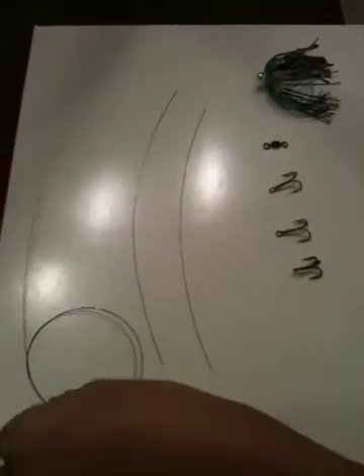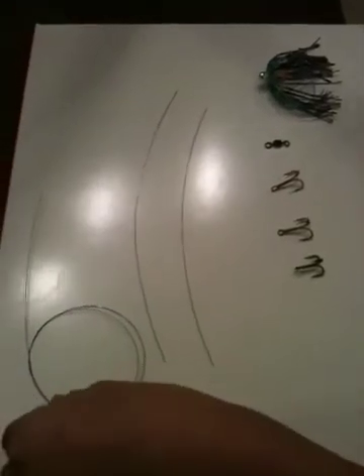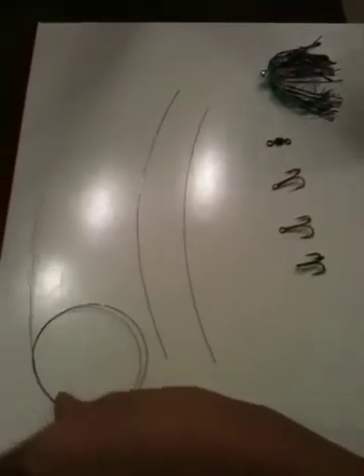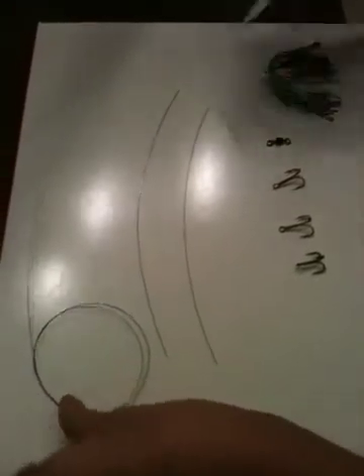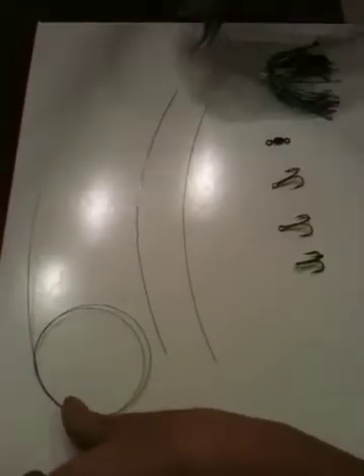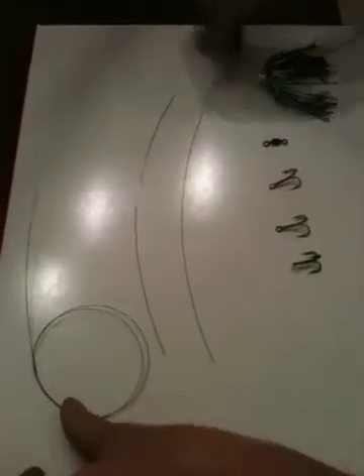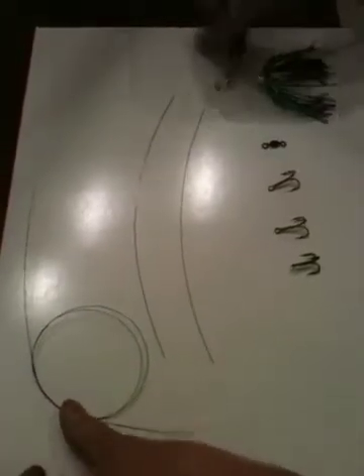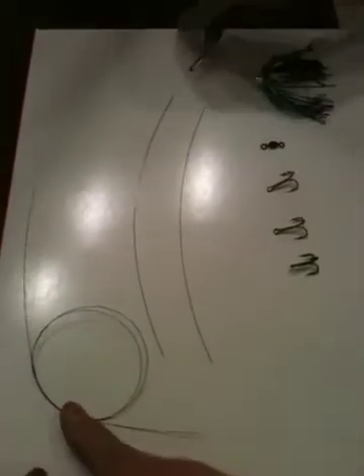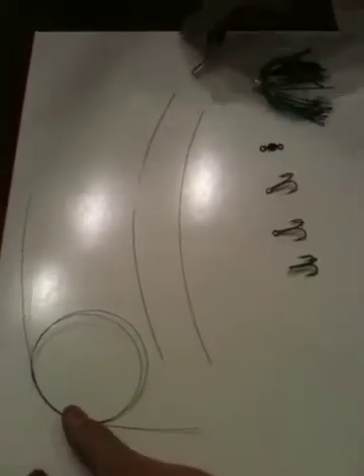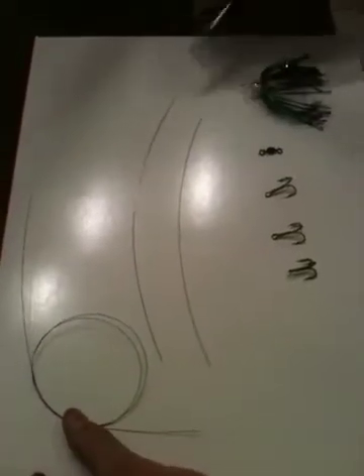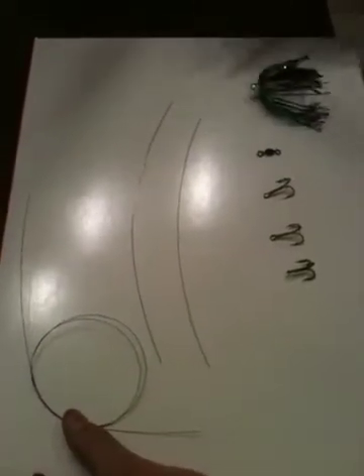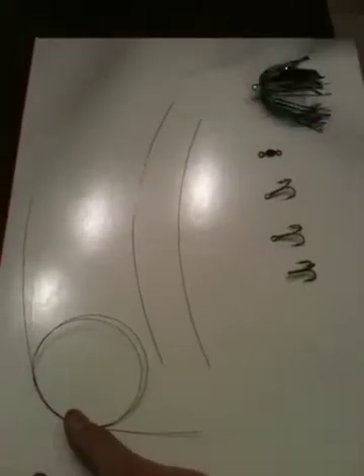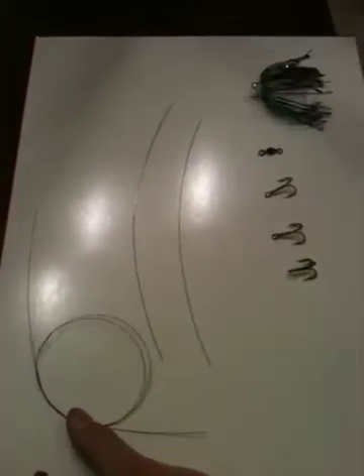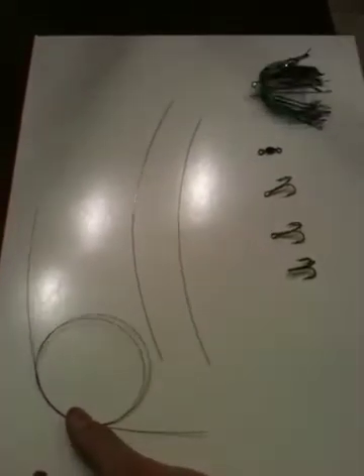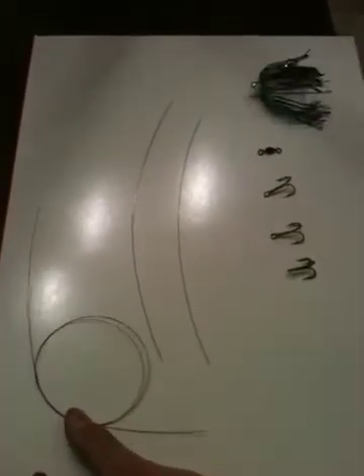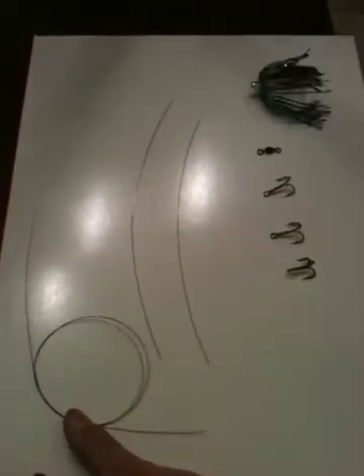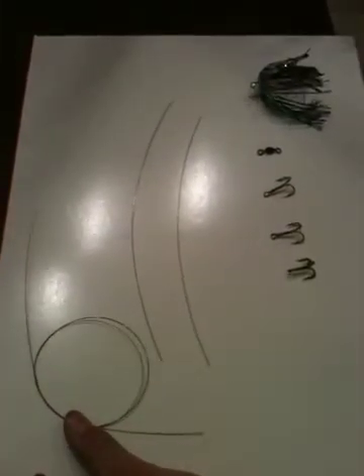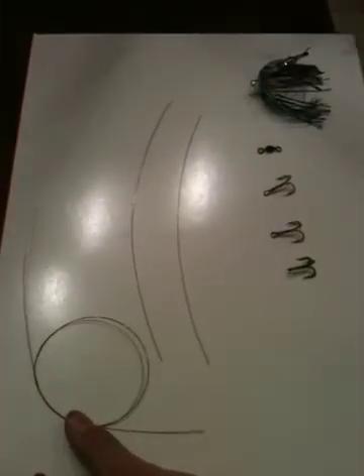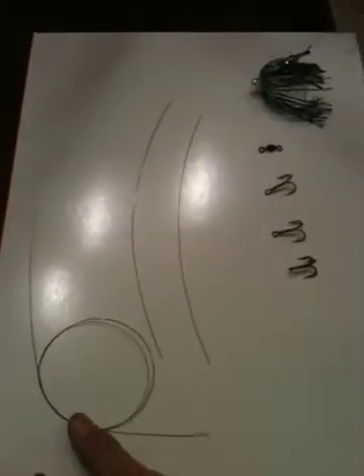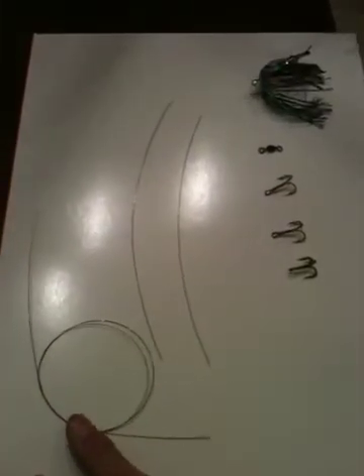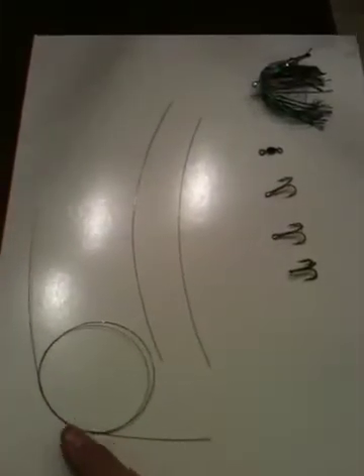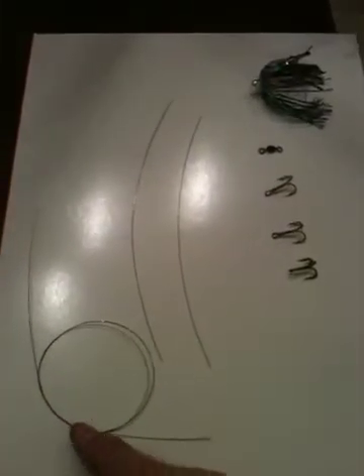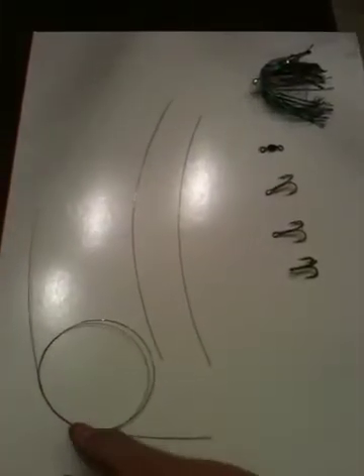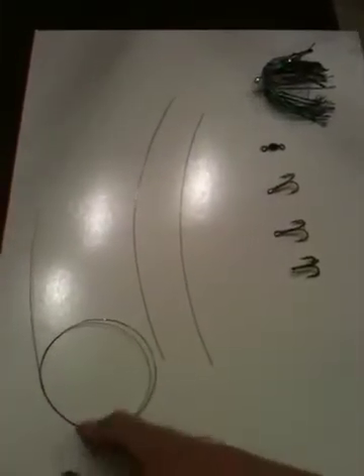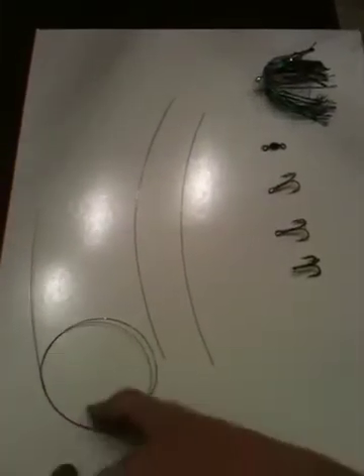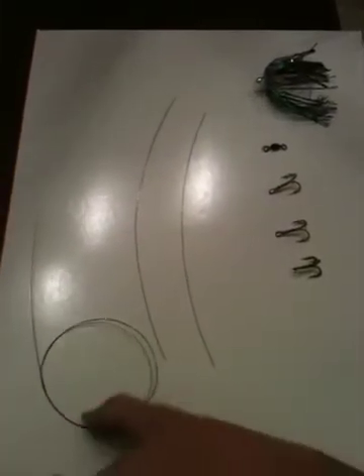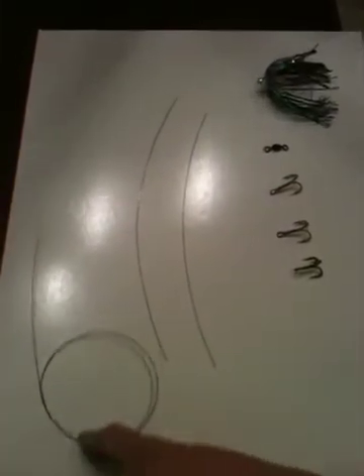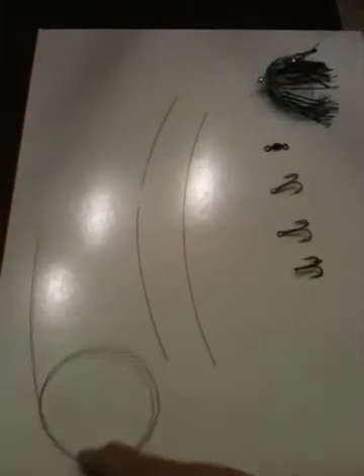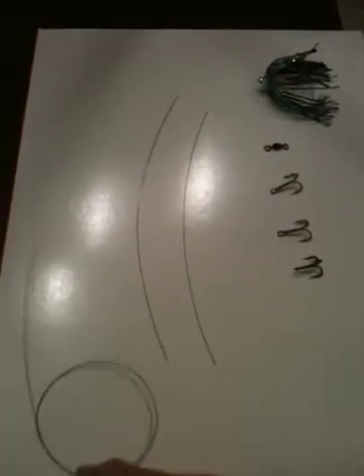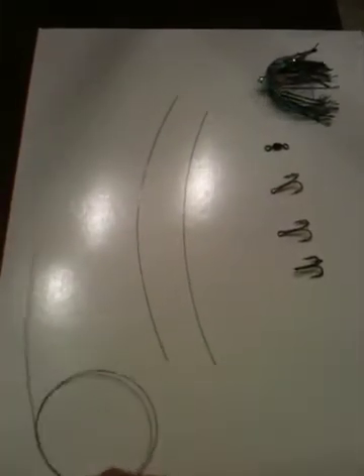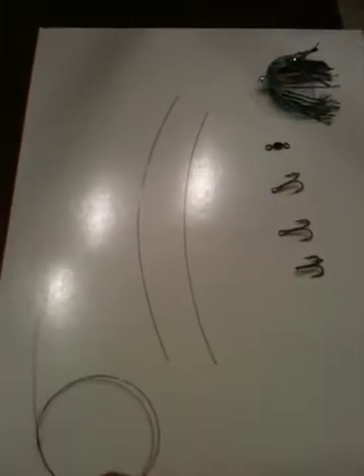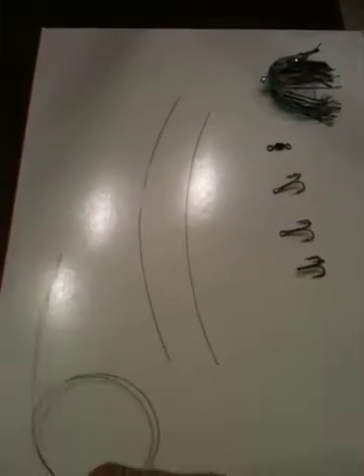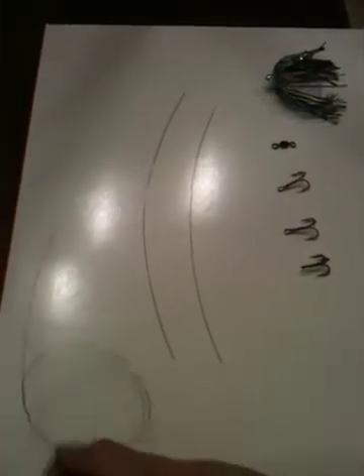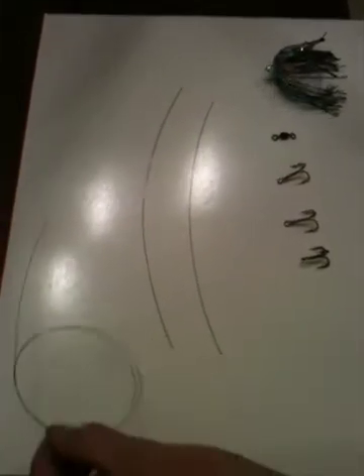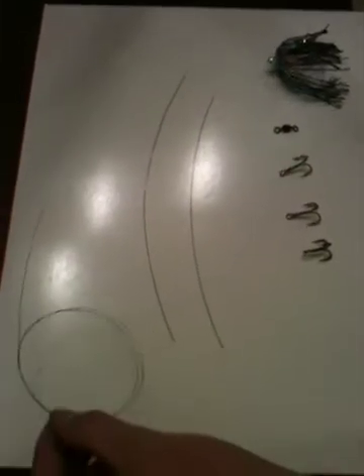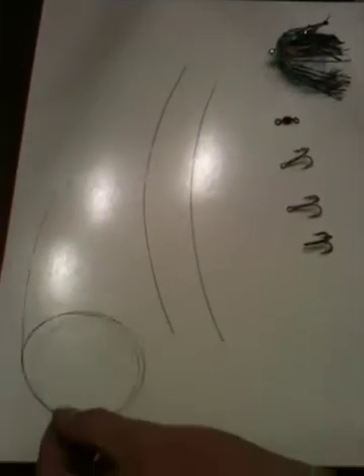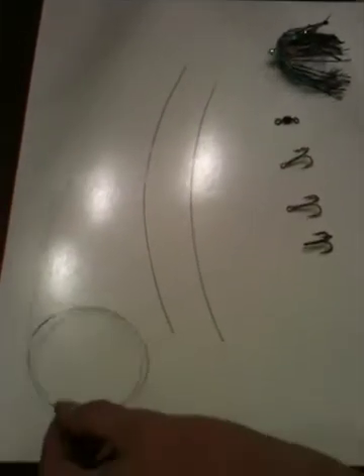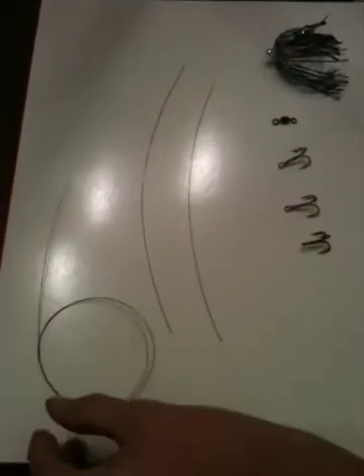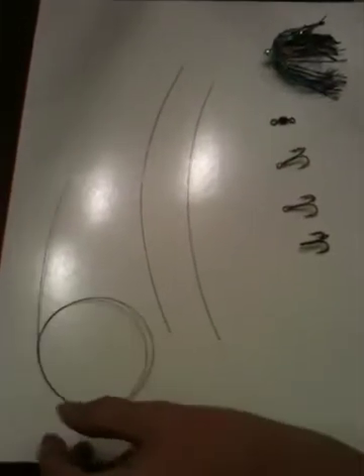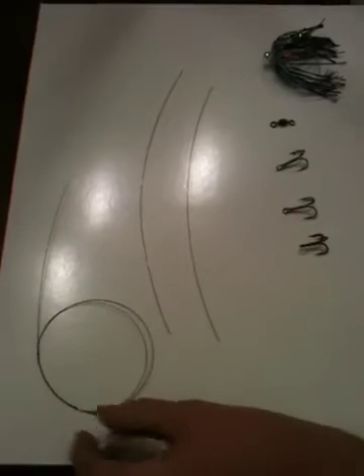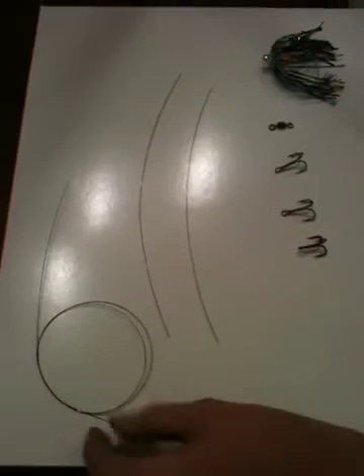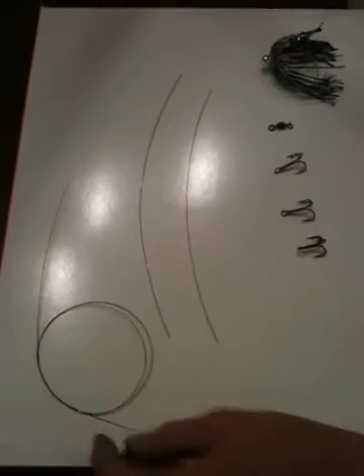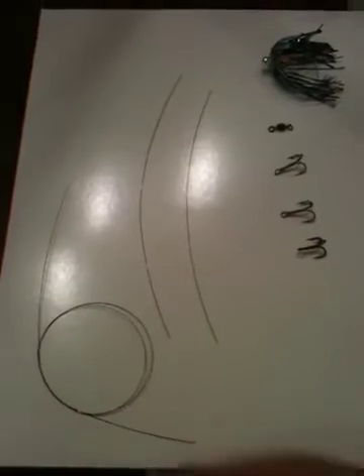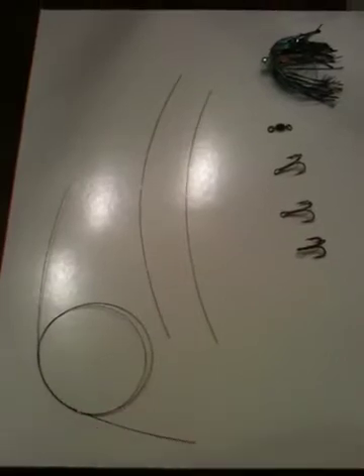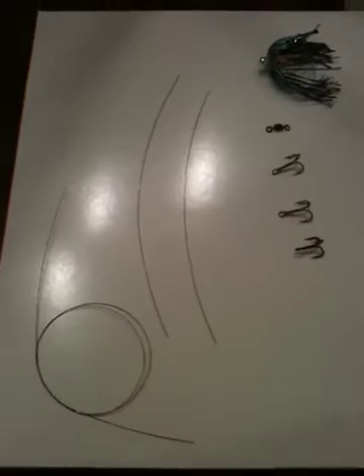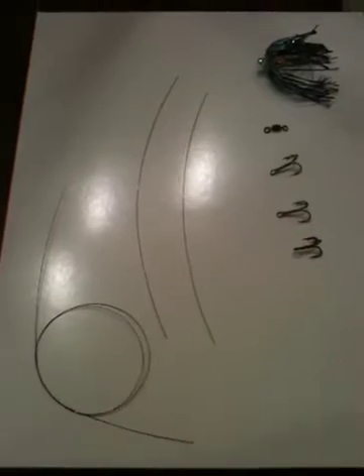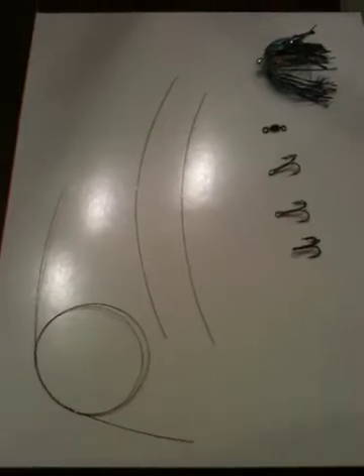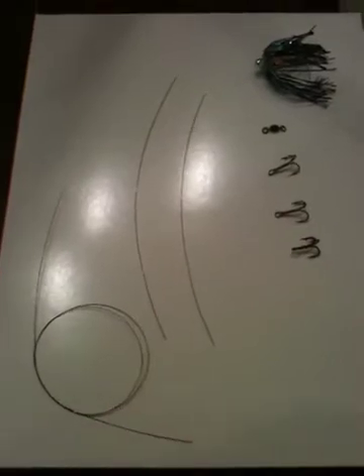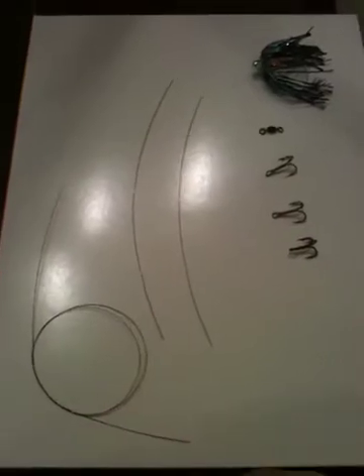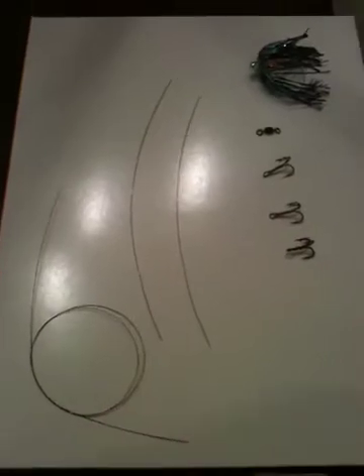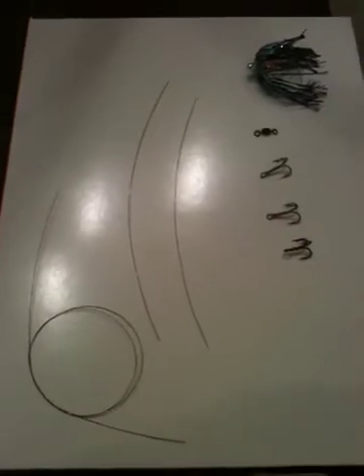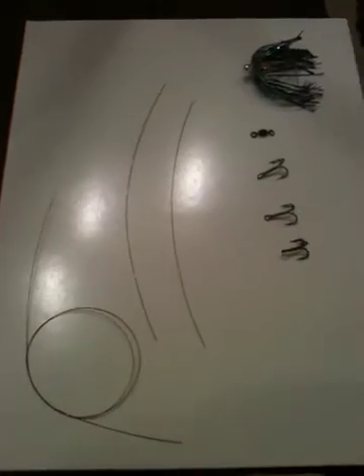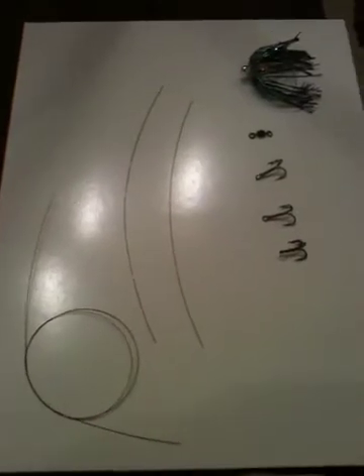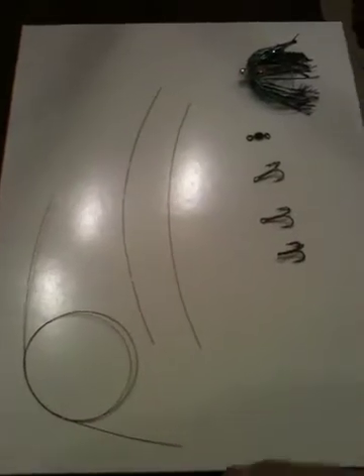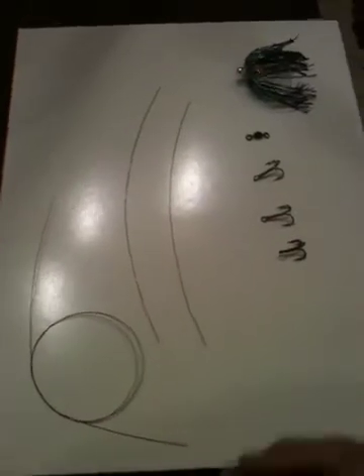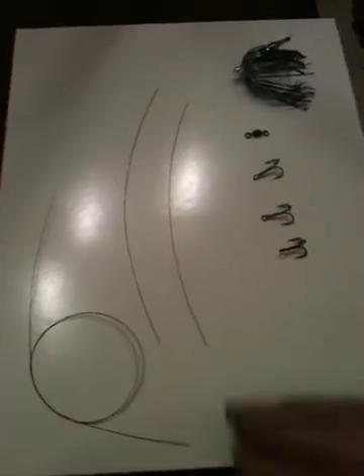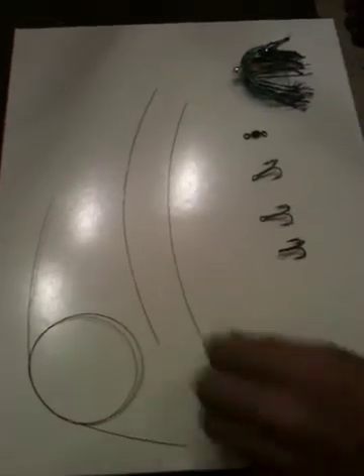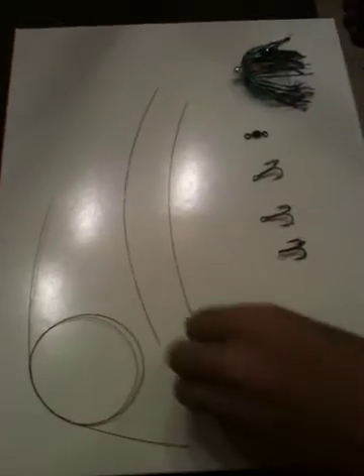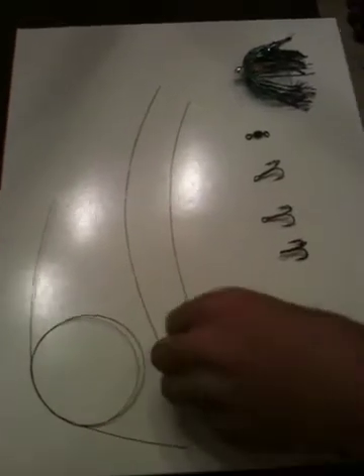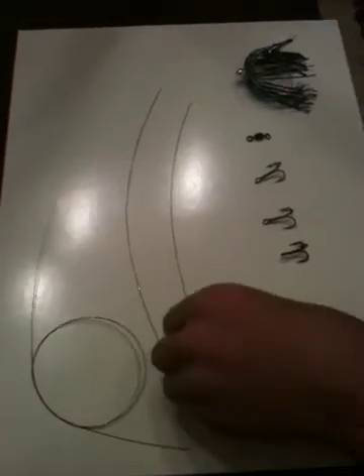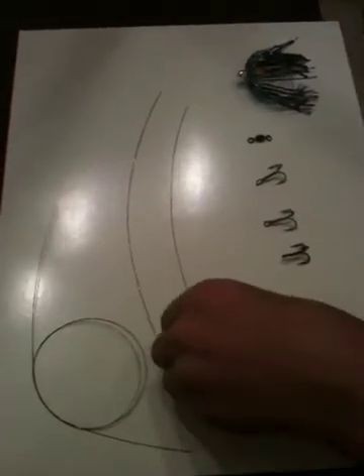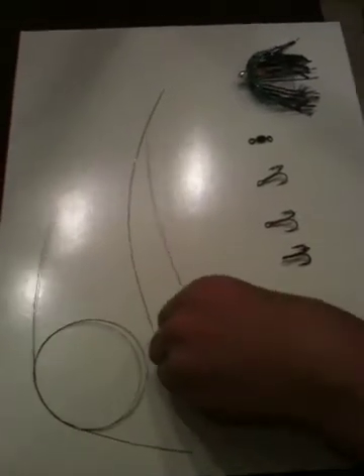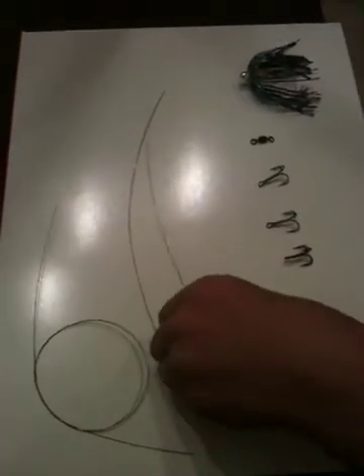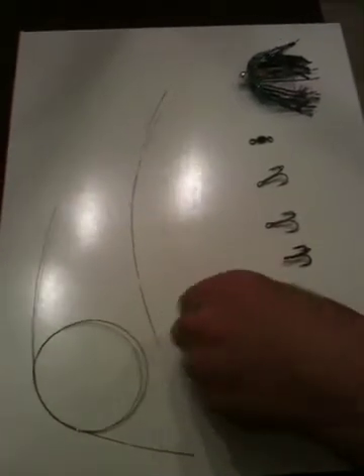For your wire links you want two about 8 to 10 inches, and then one from 2 to 5 feet, depending on what you like.